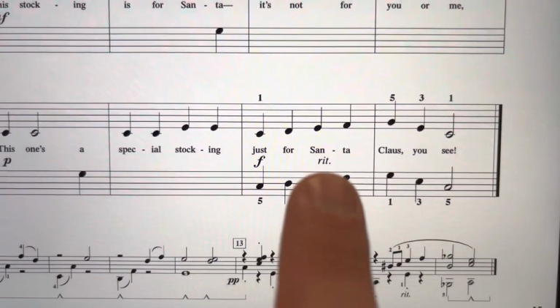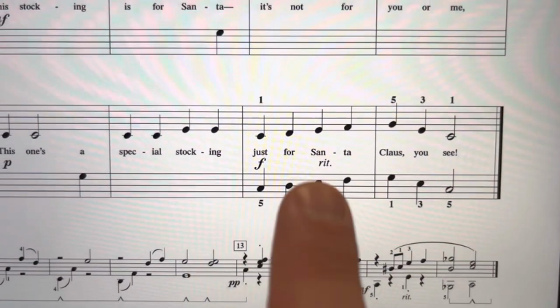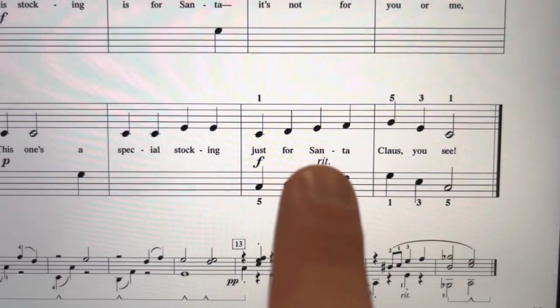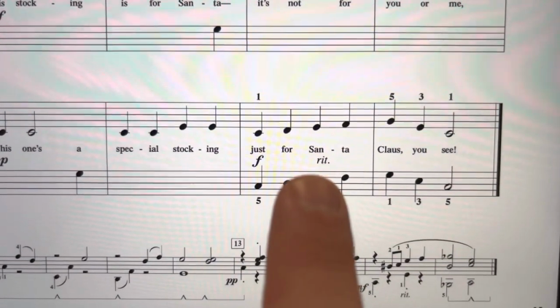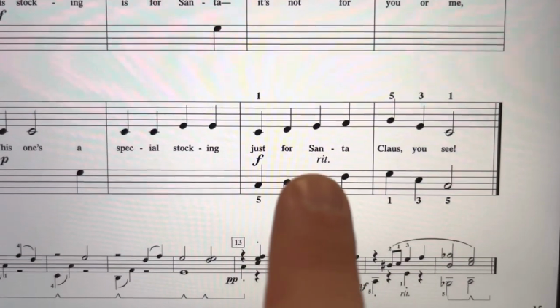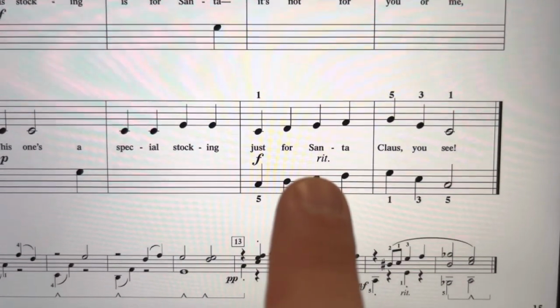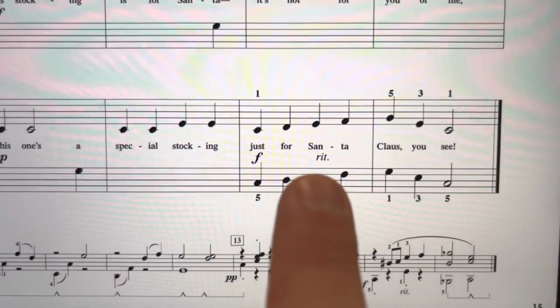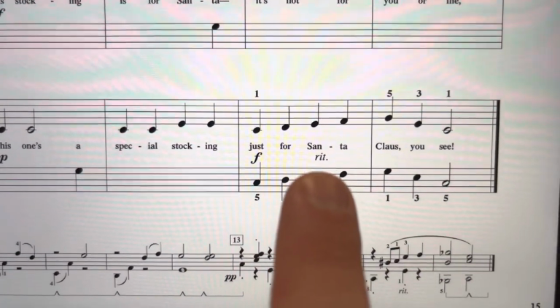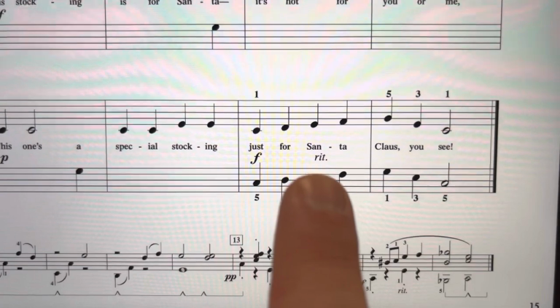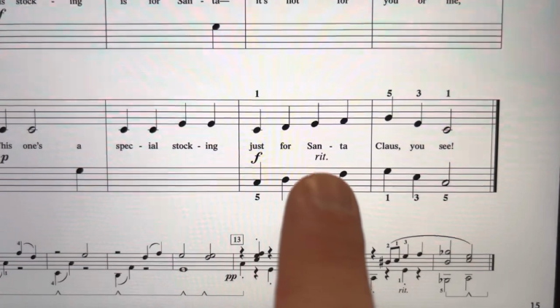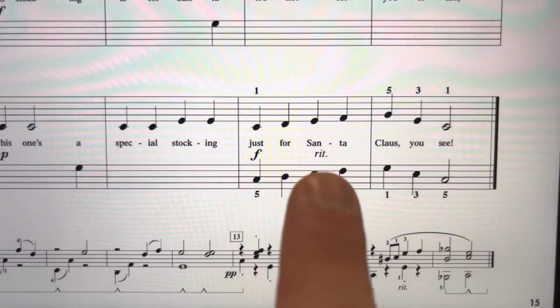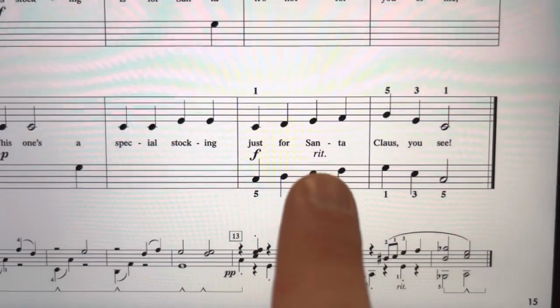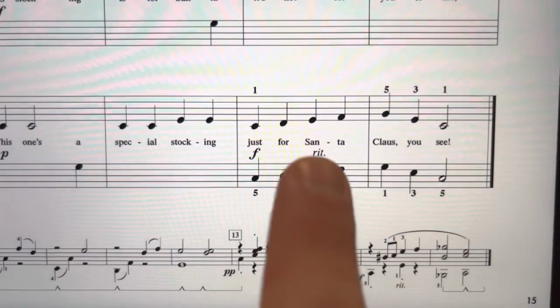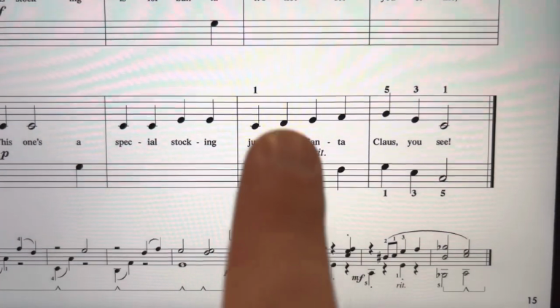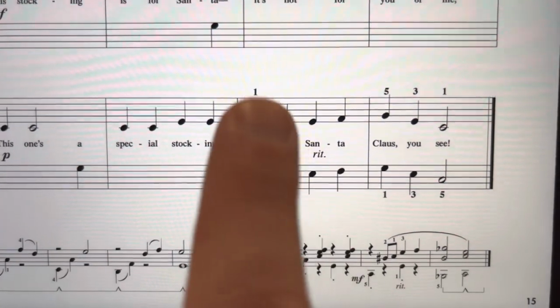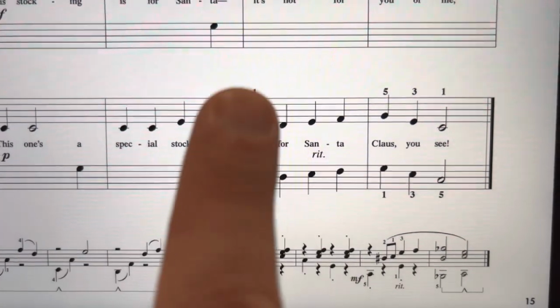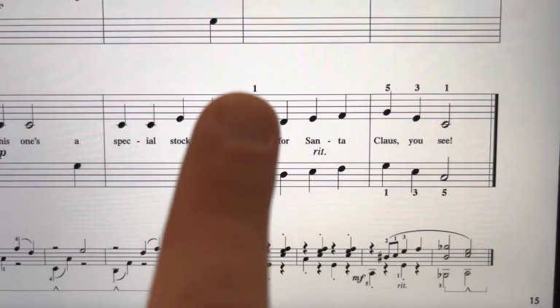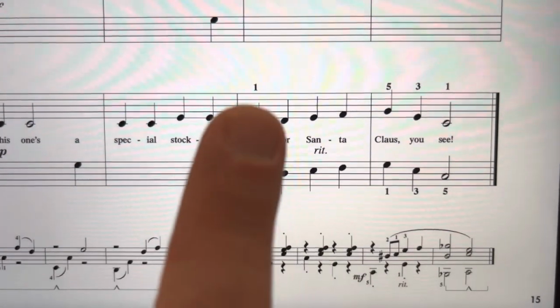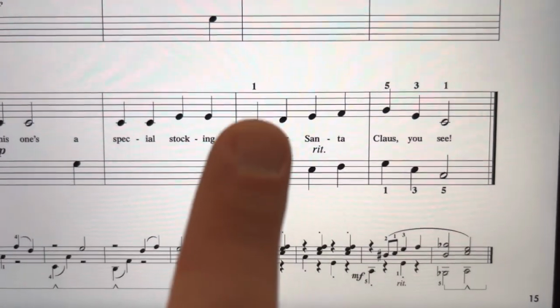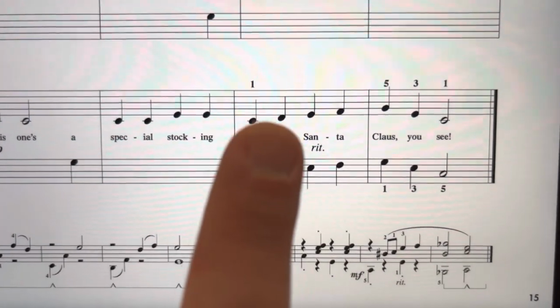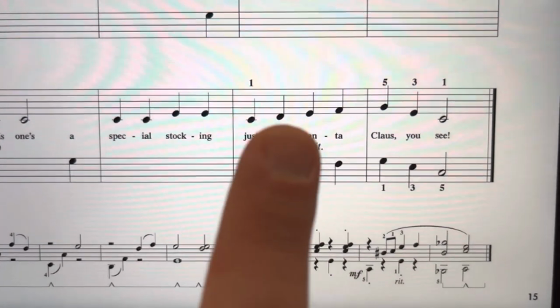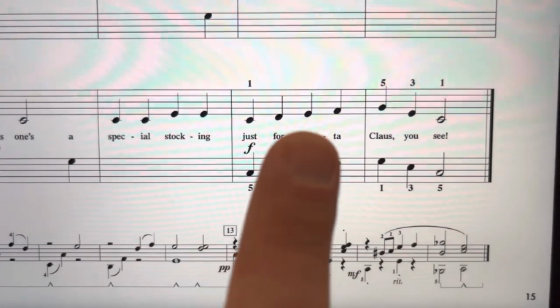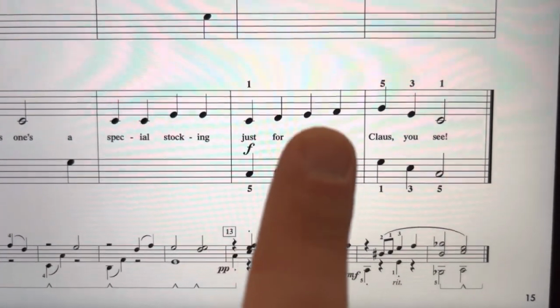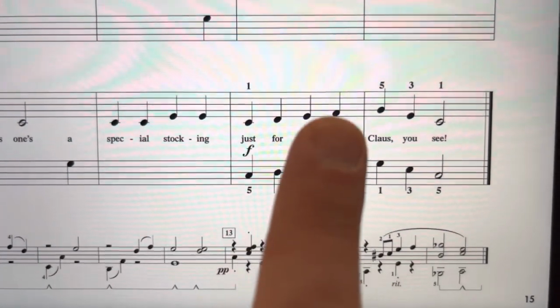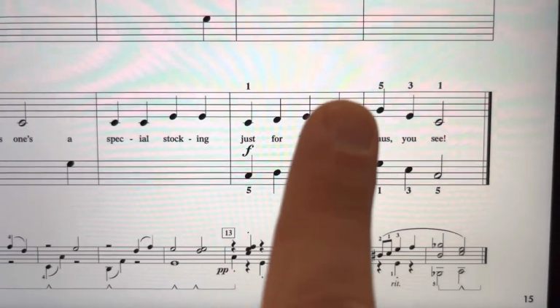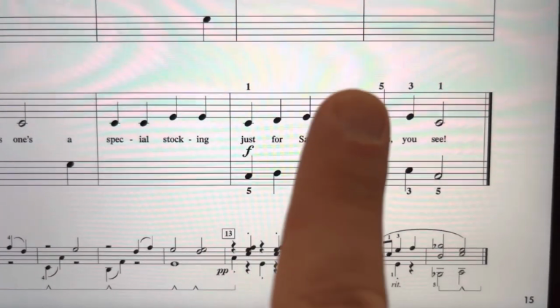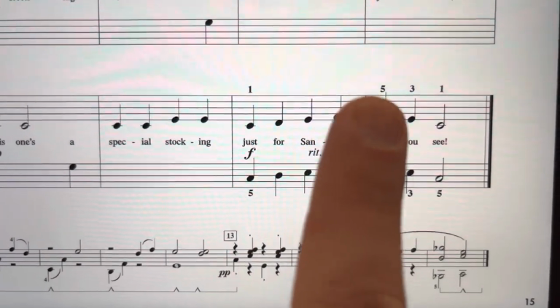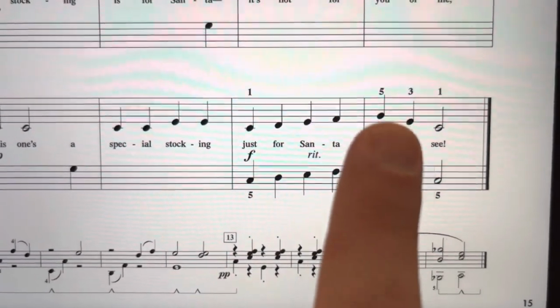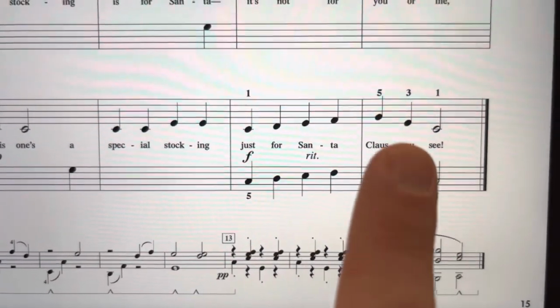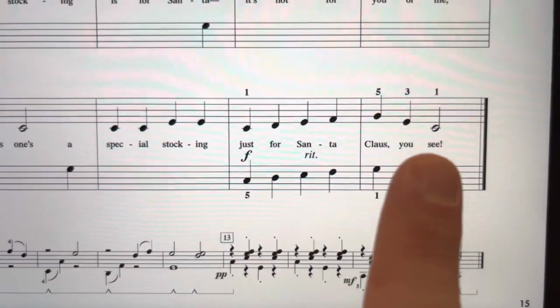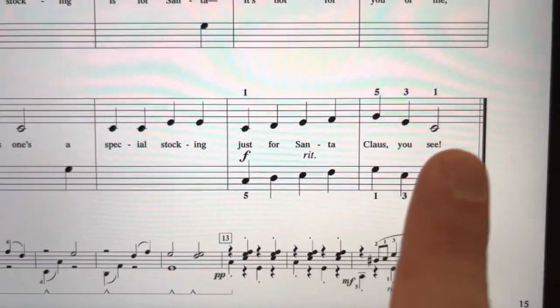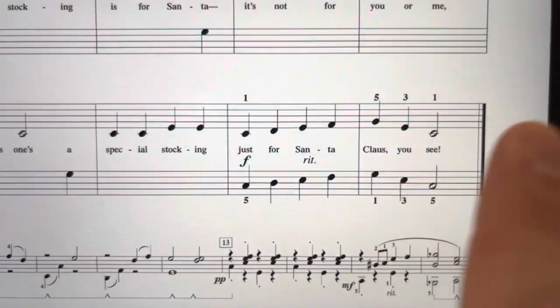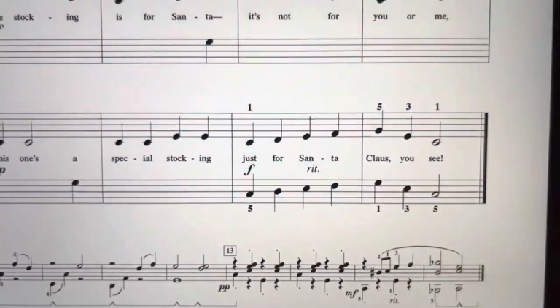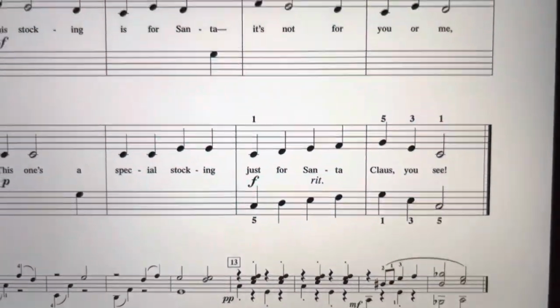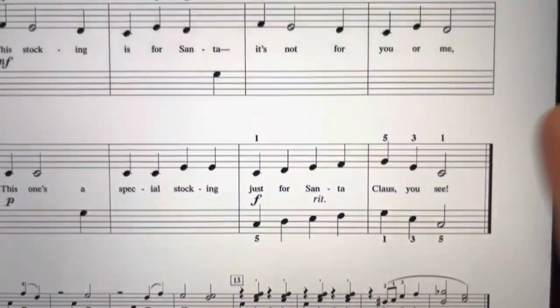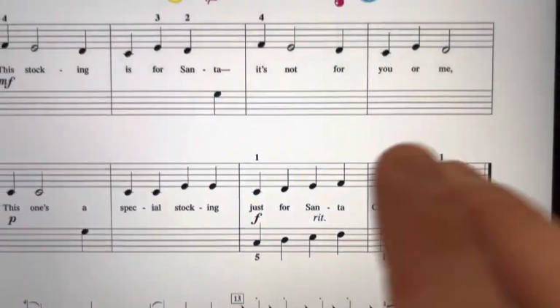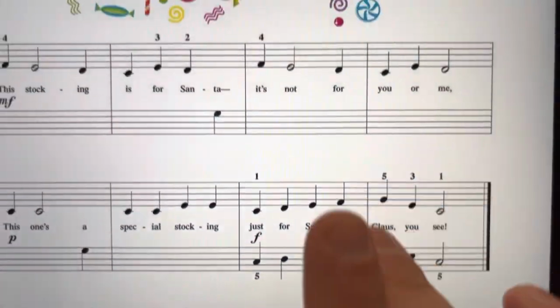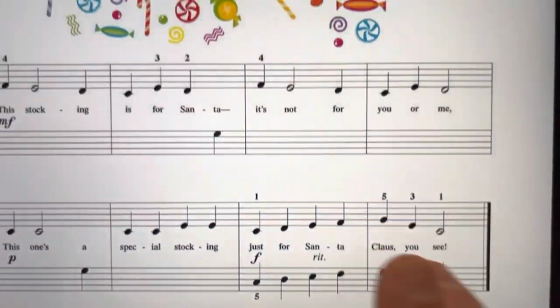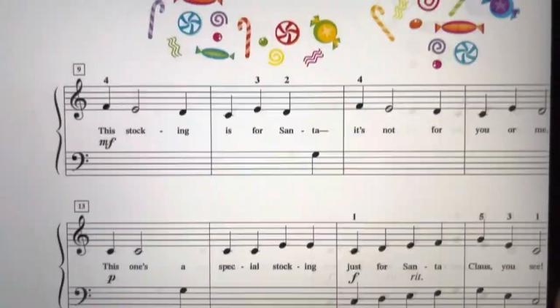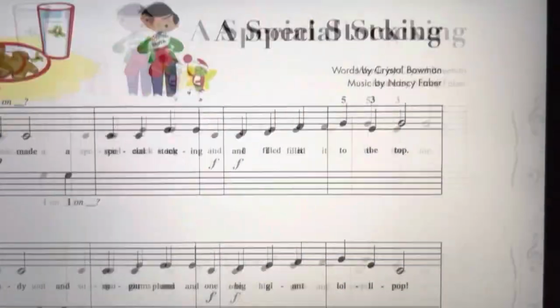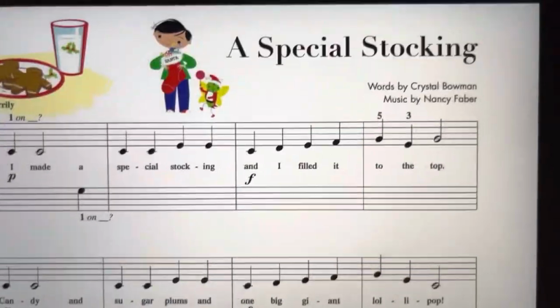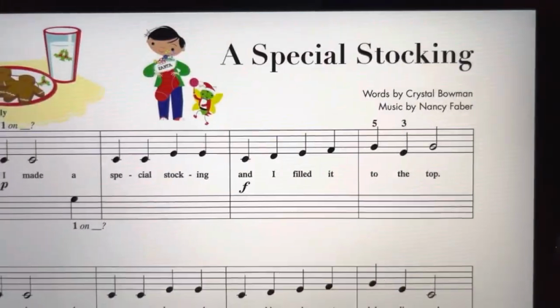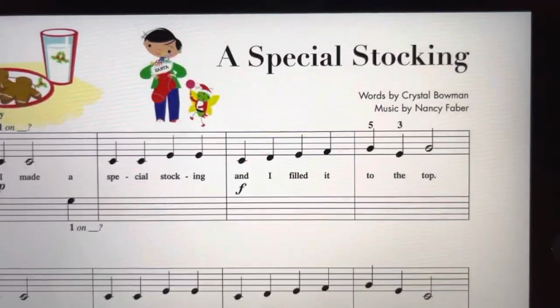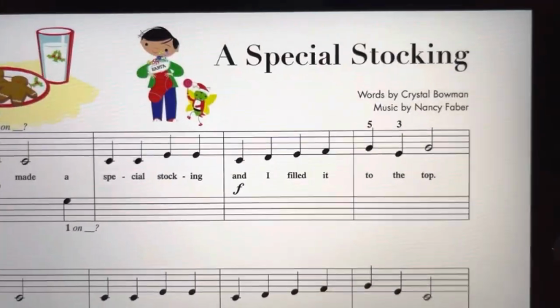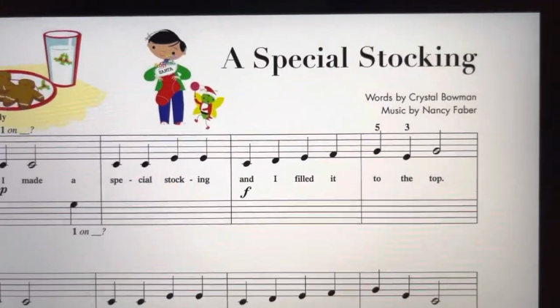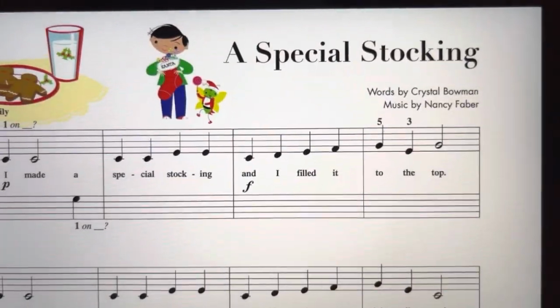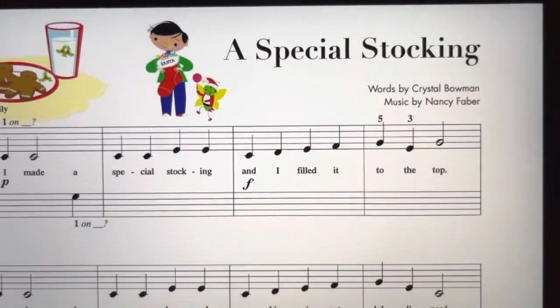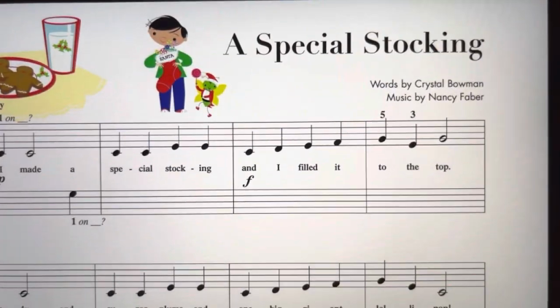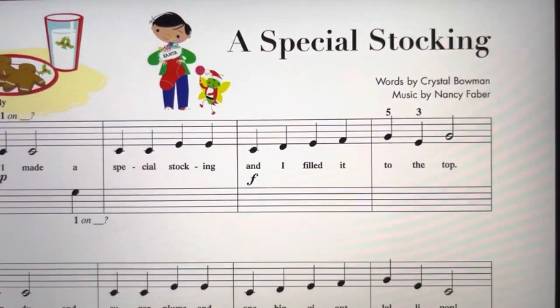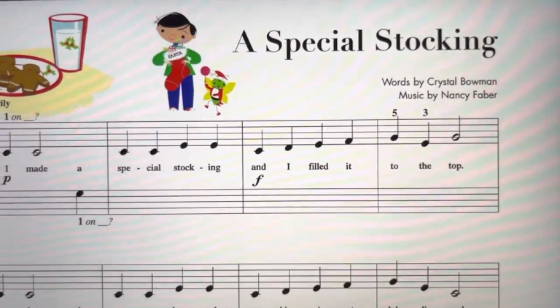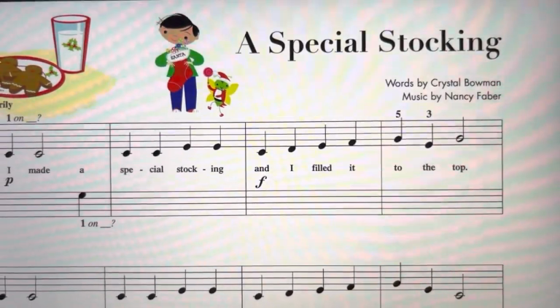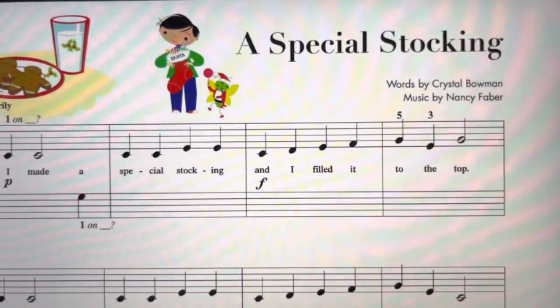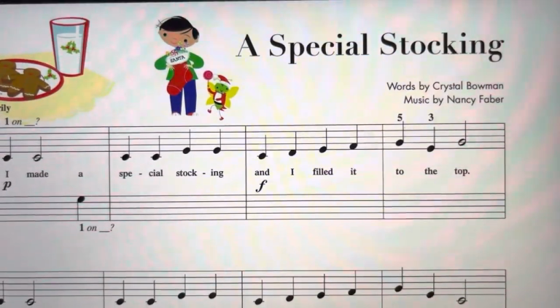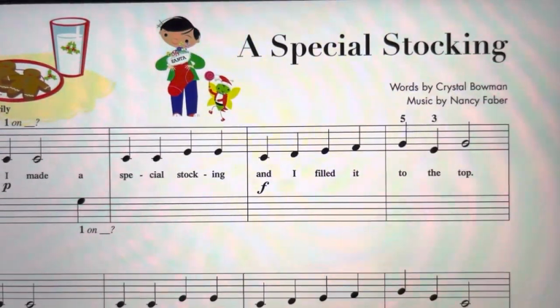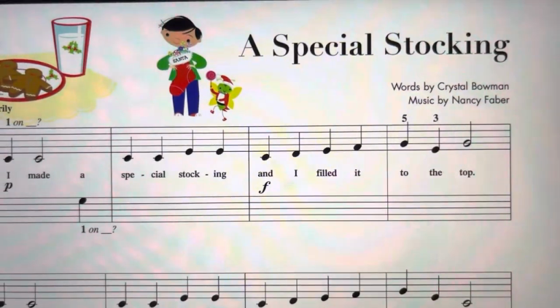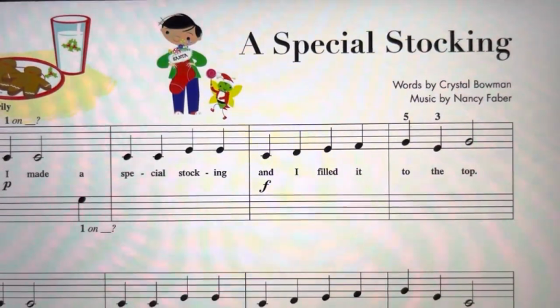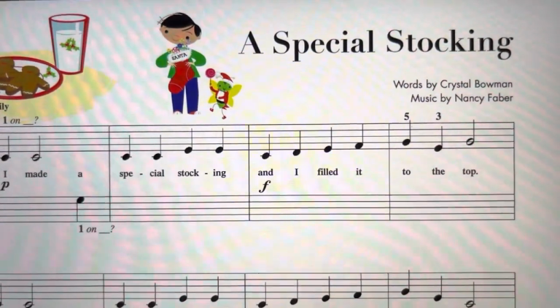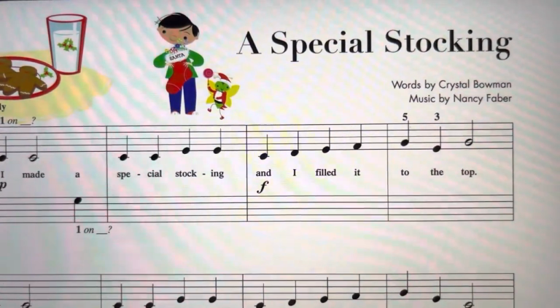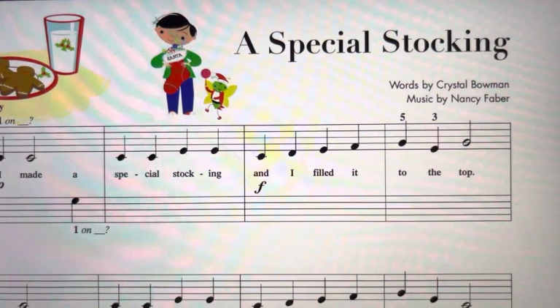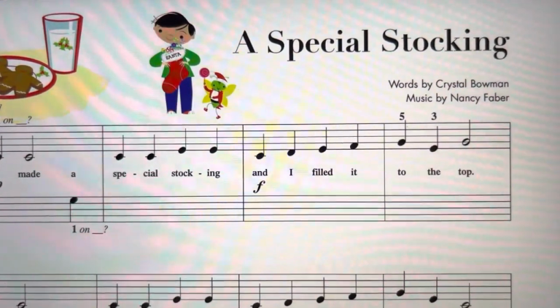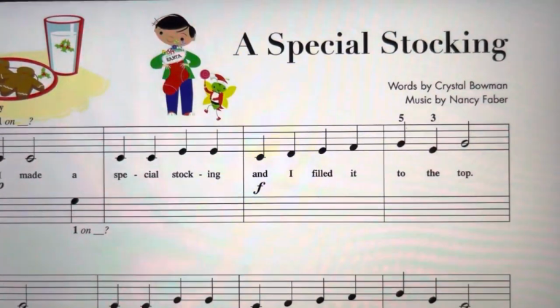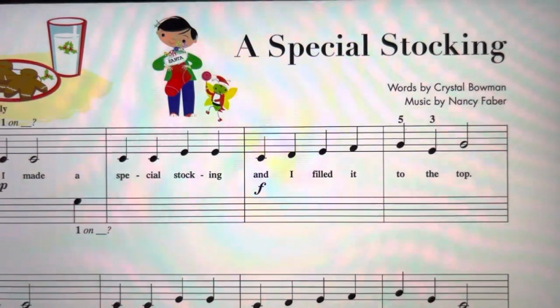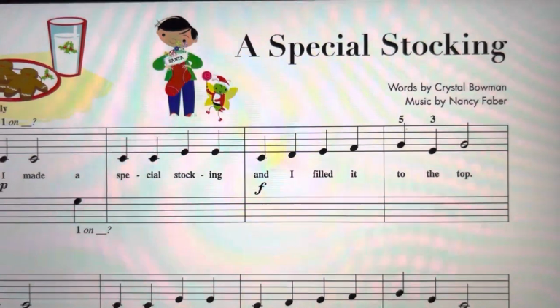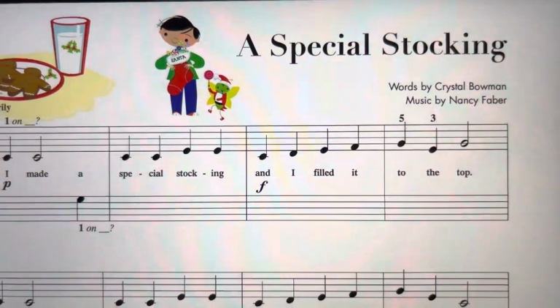And we have a ritardando here, so you'll hear me slow down at the end. This is A Special Stocking.